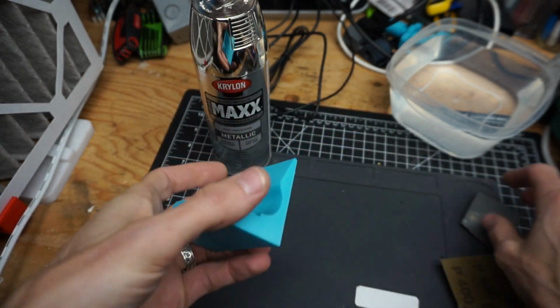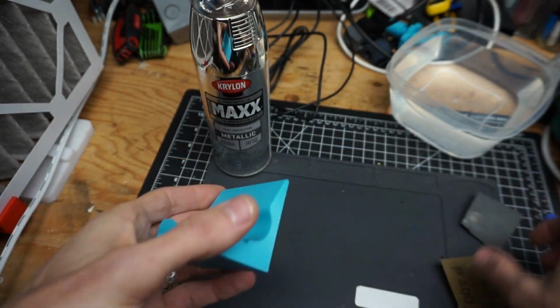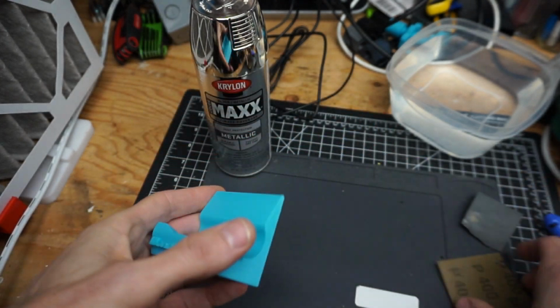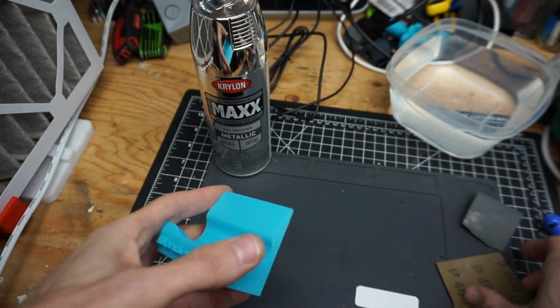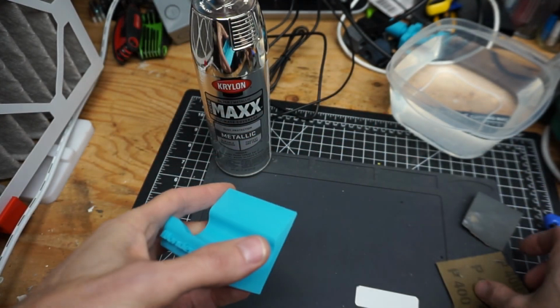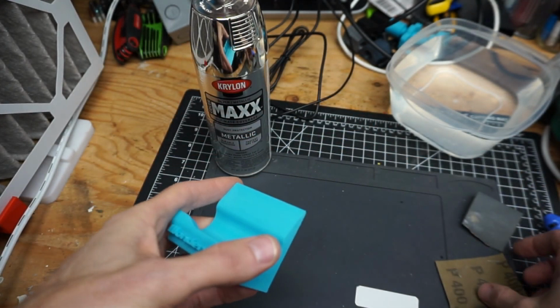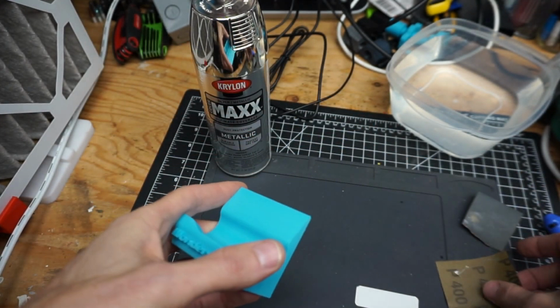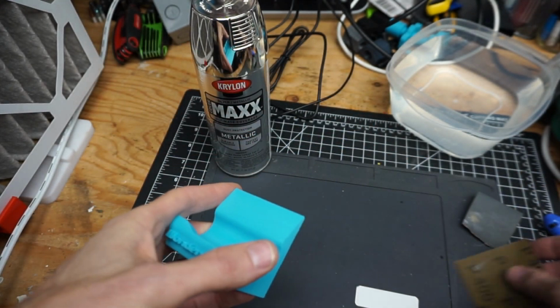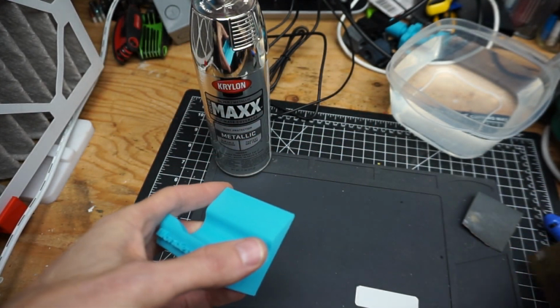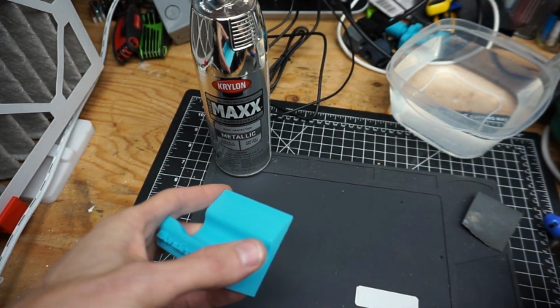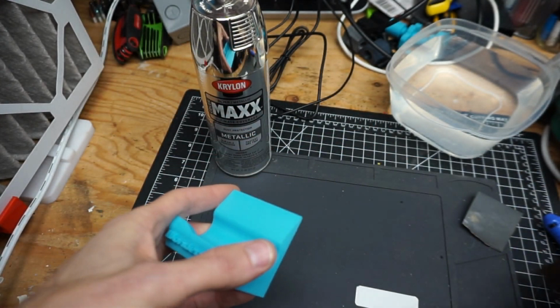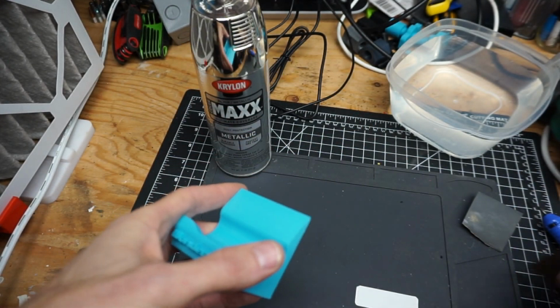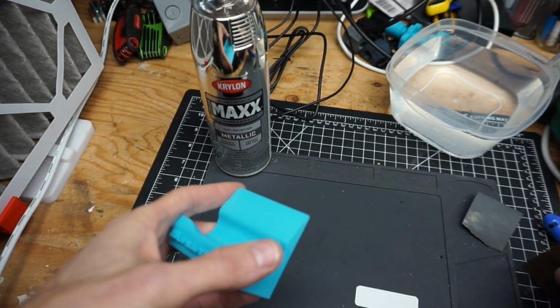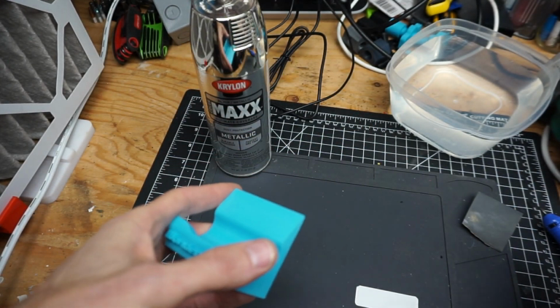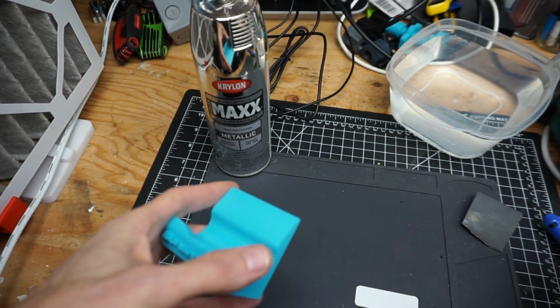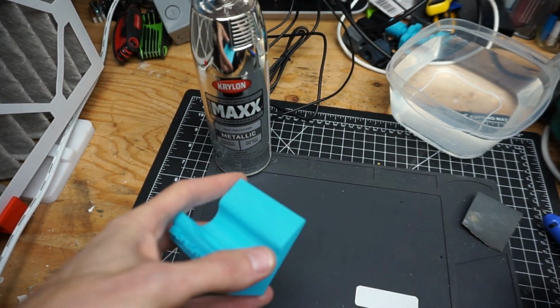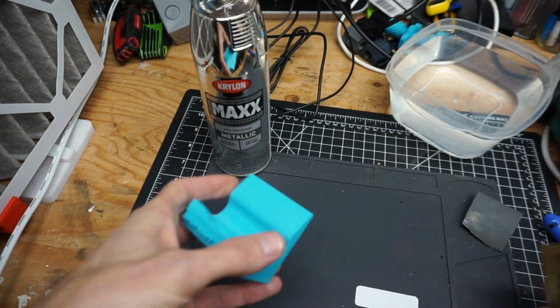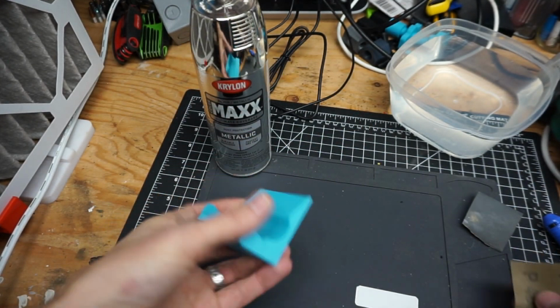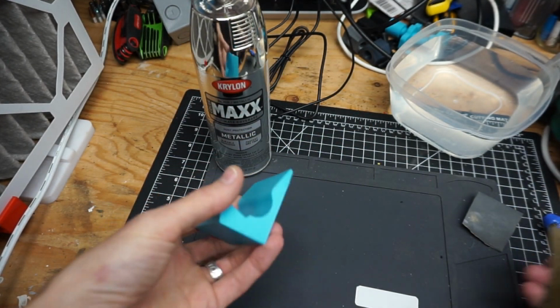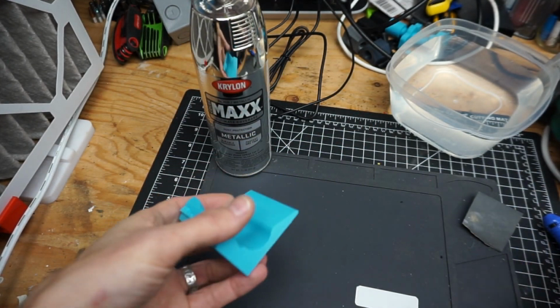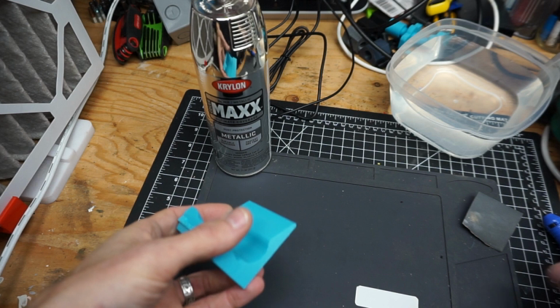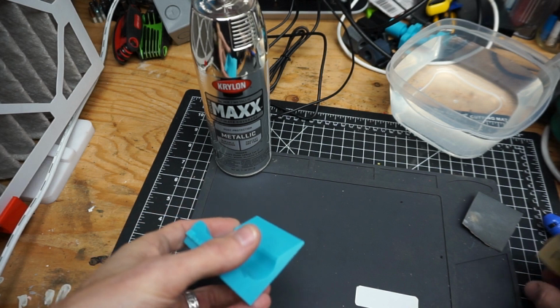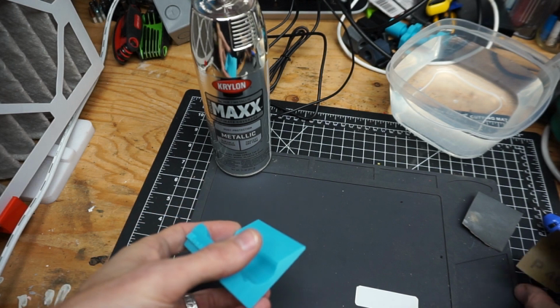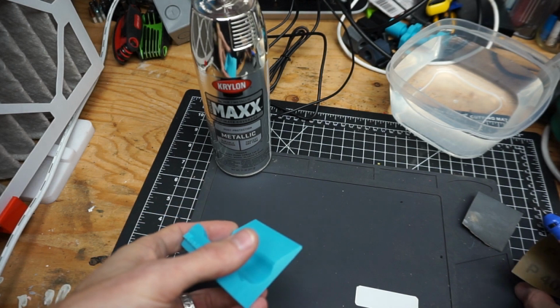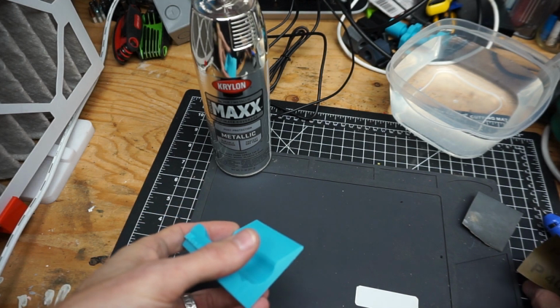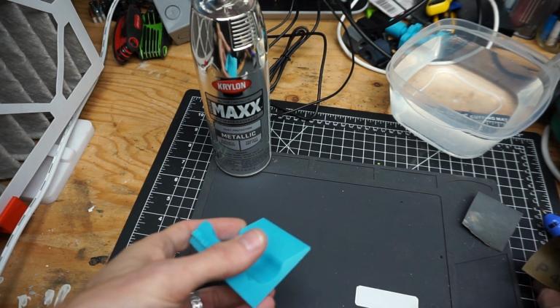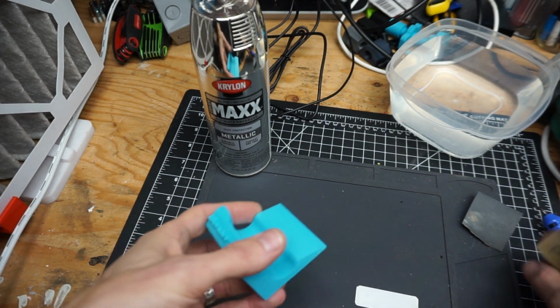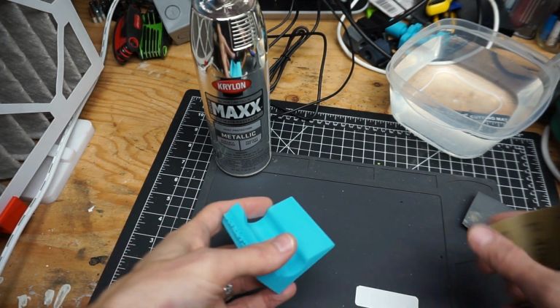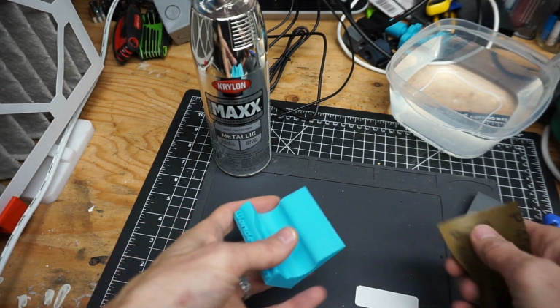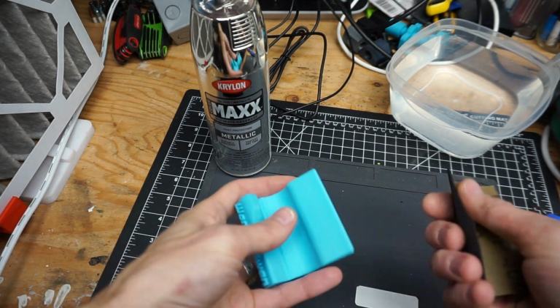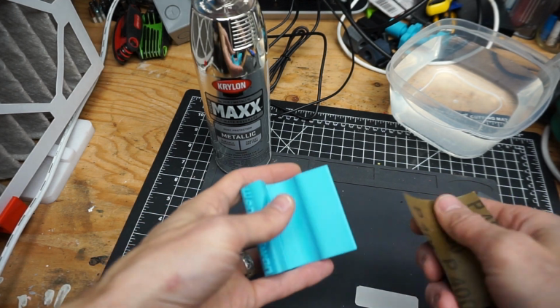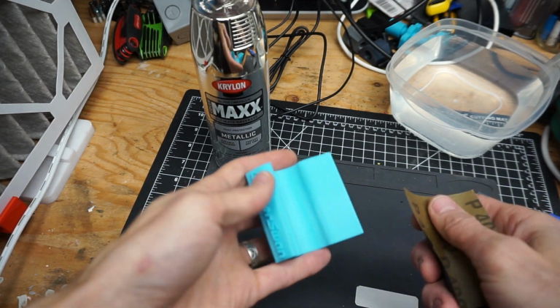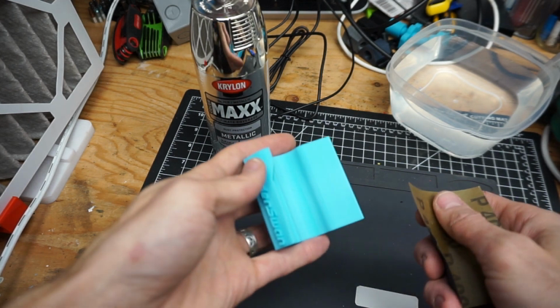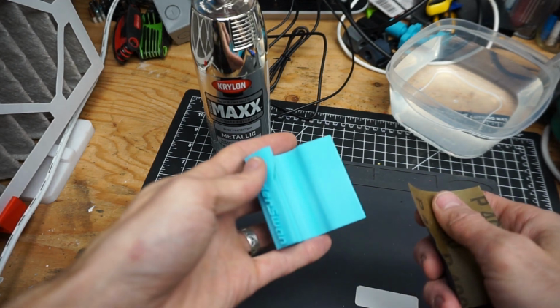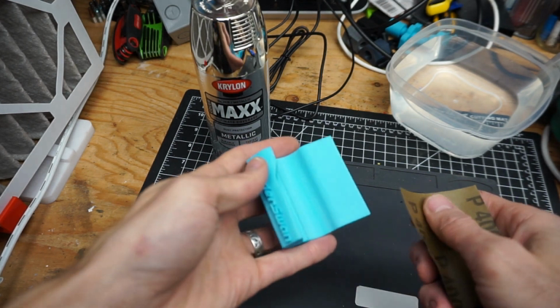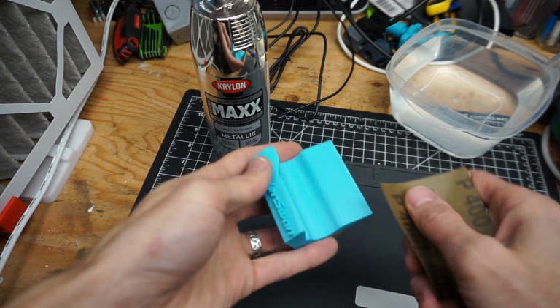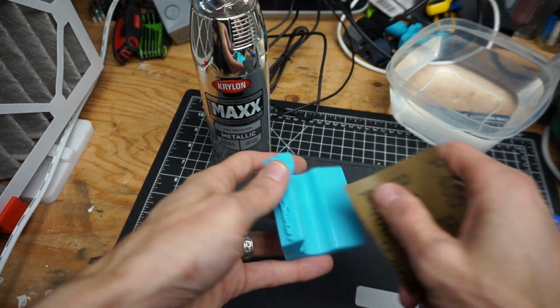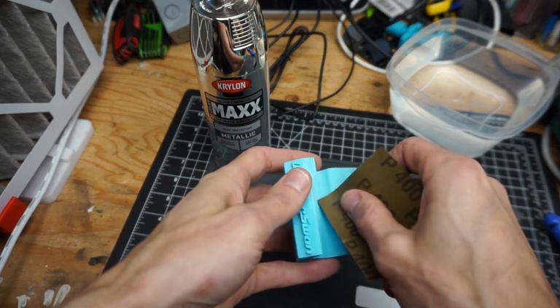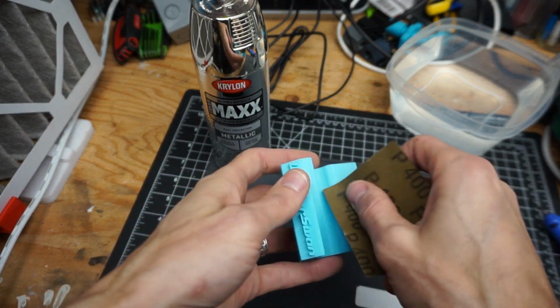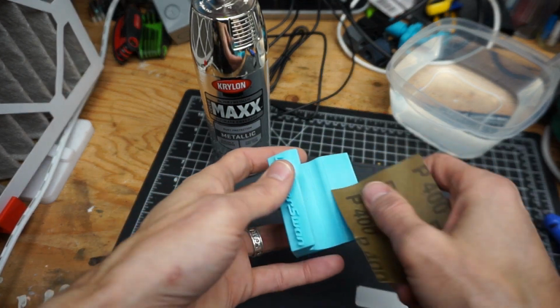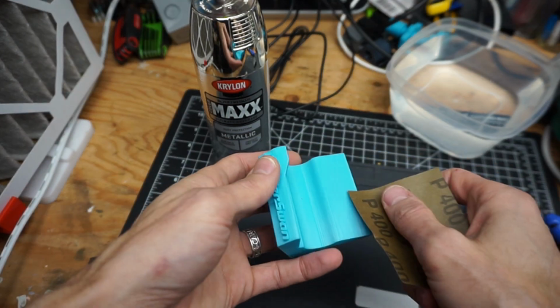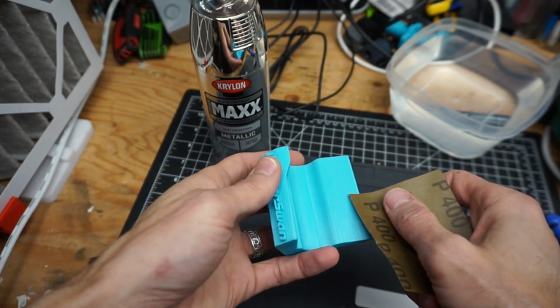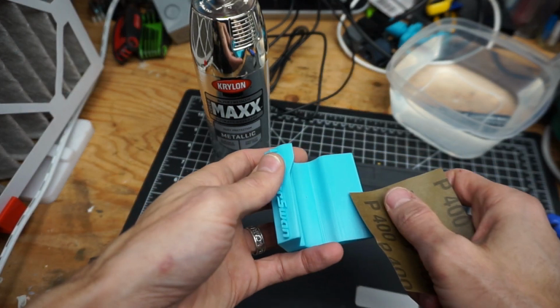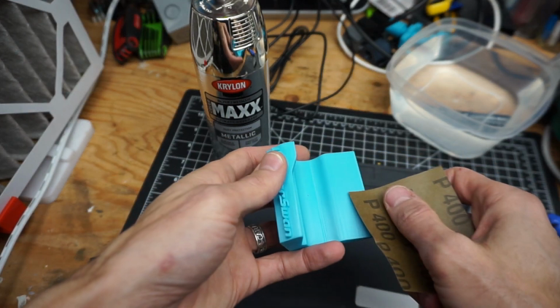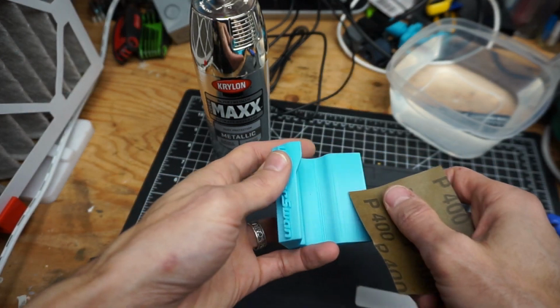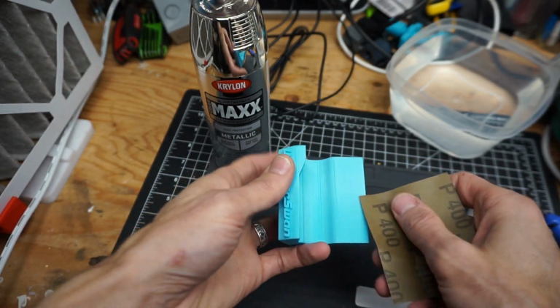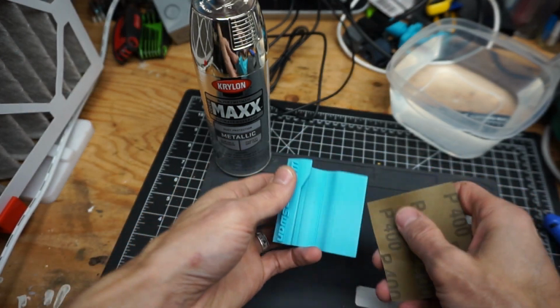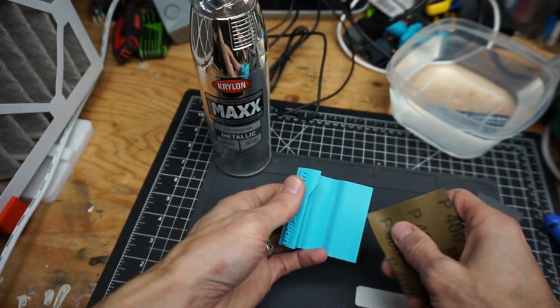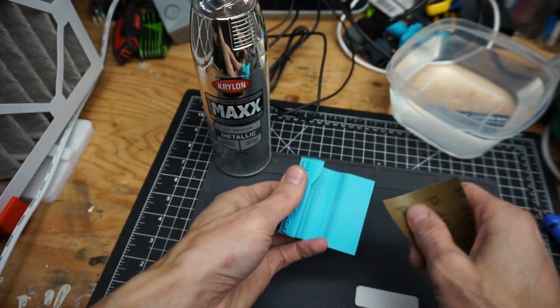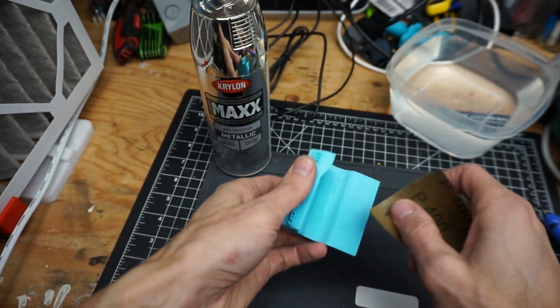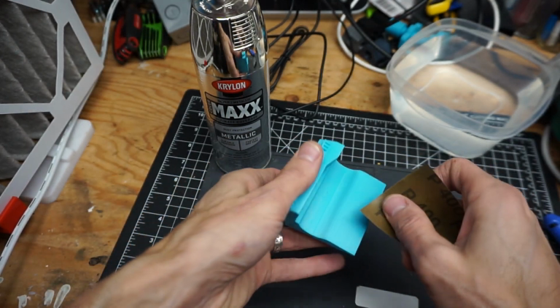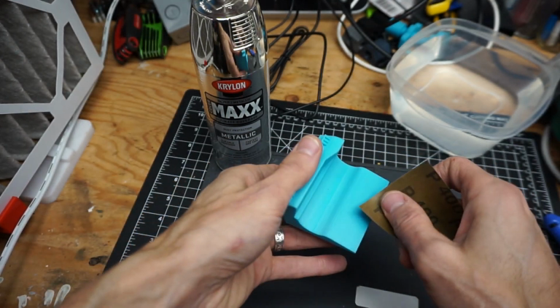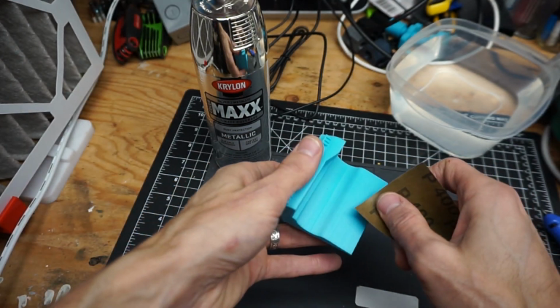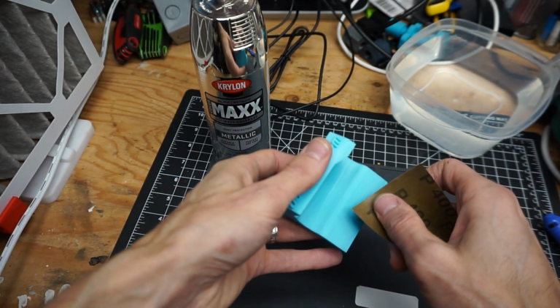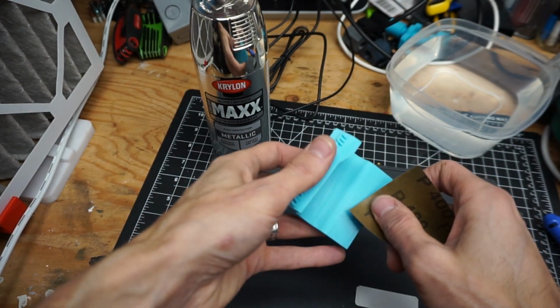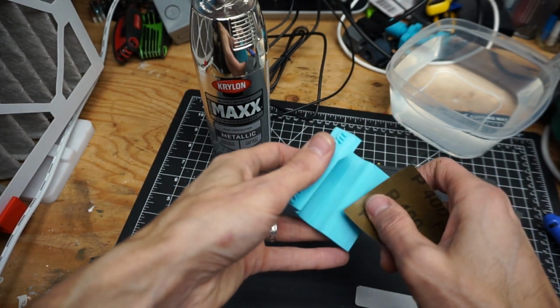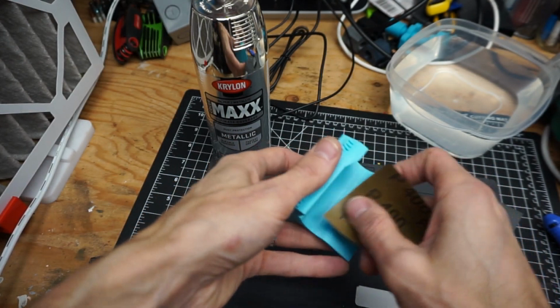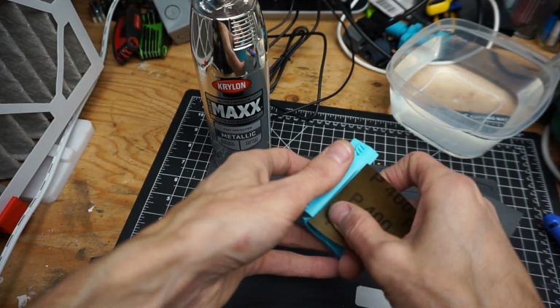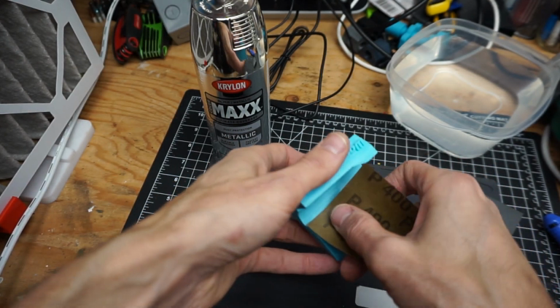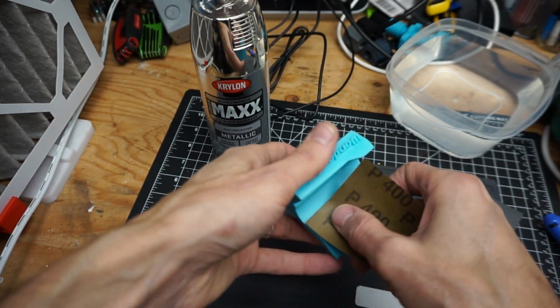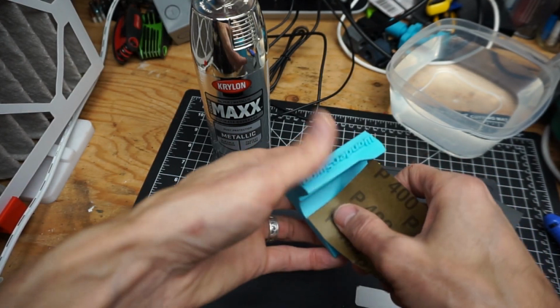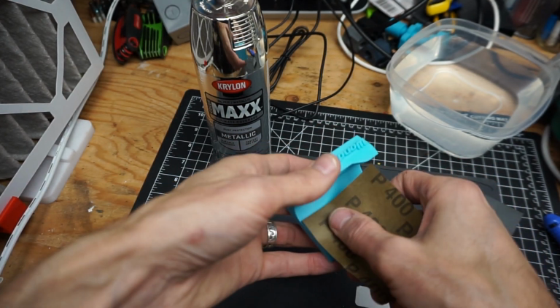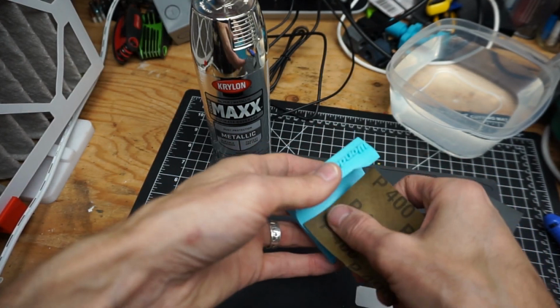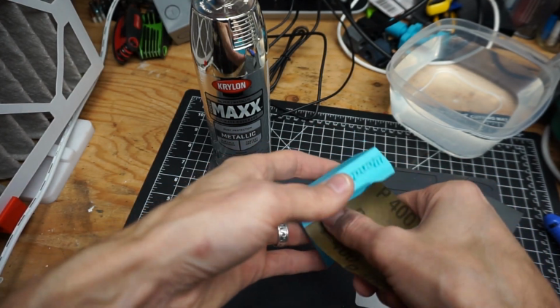And that should be good there. Since this is my first time doing this, I'm going to rough it up a little bit with some sandpaper.